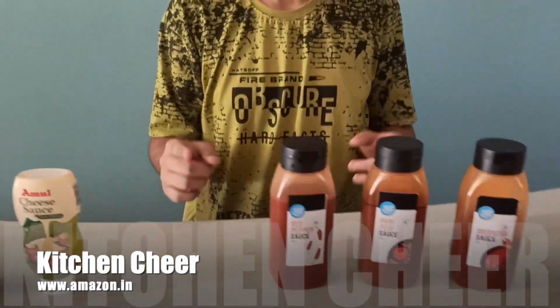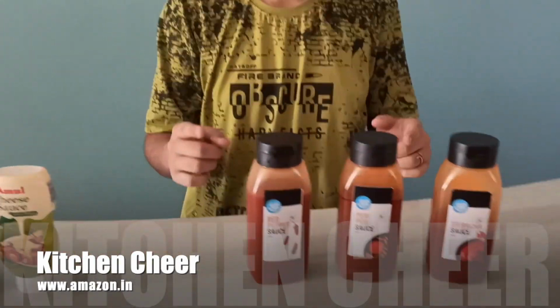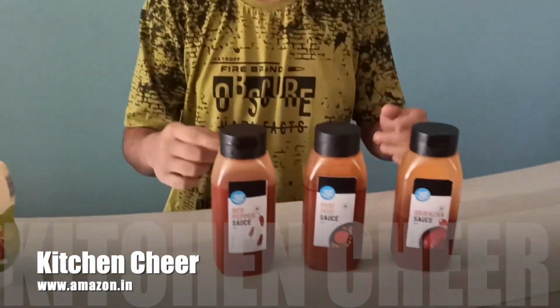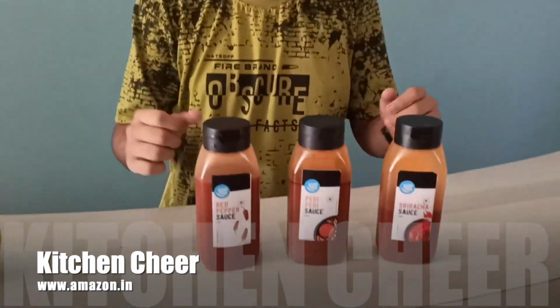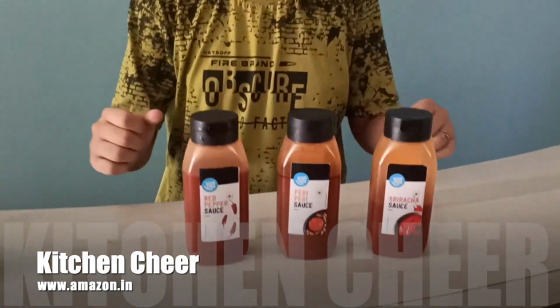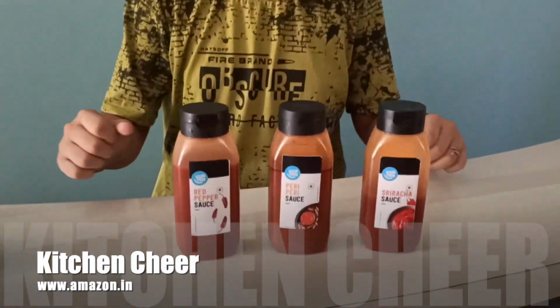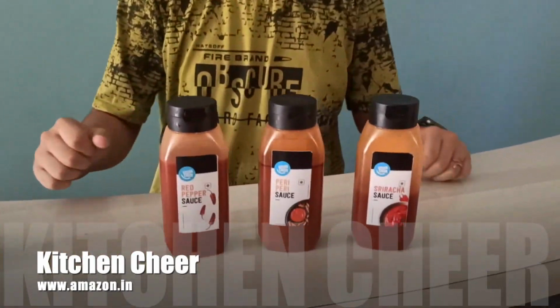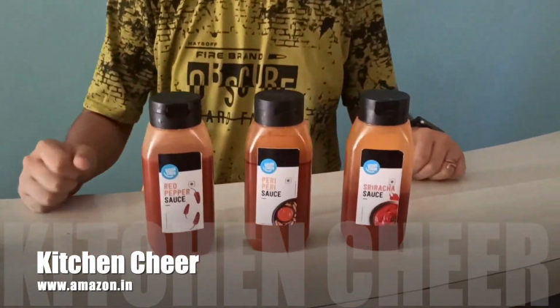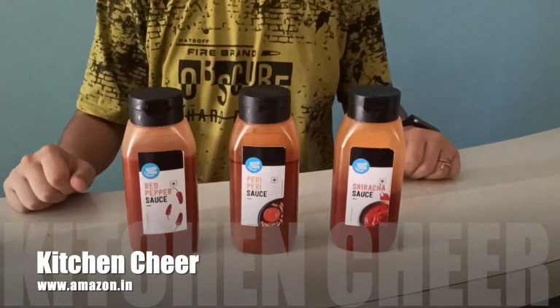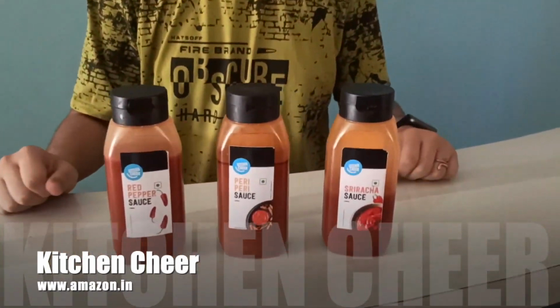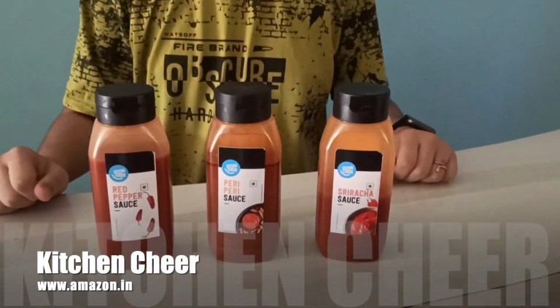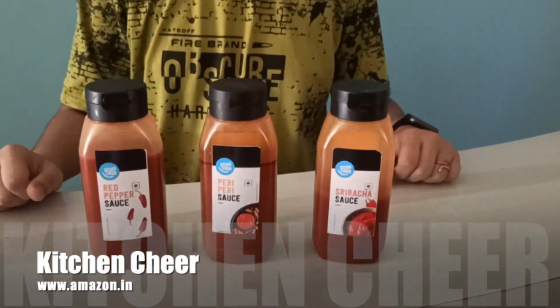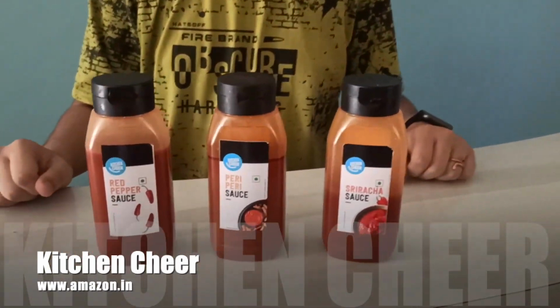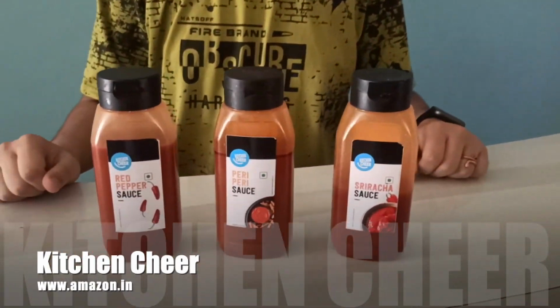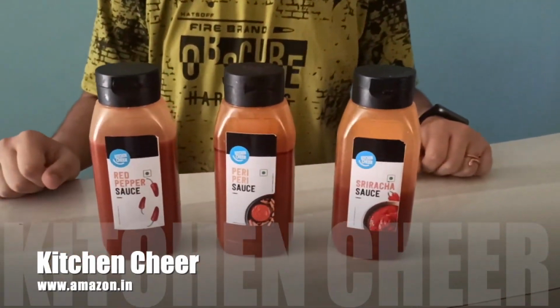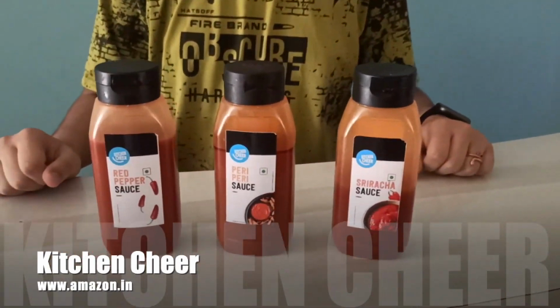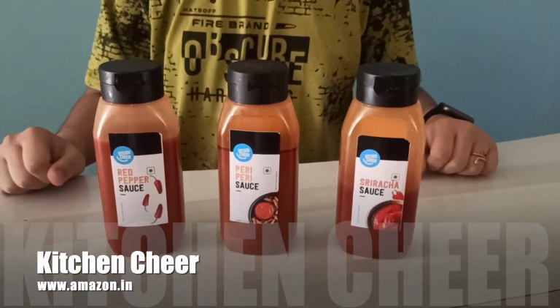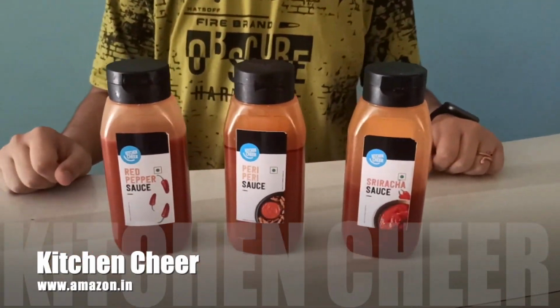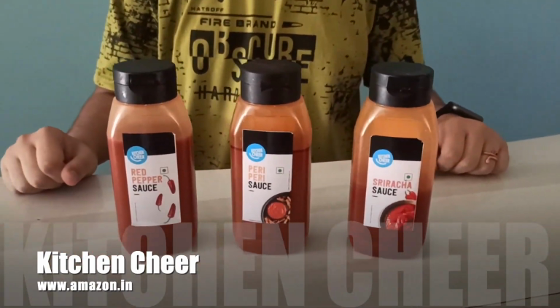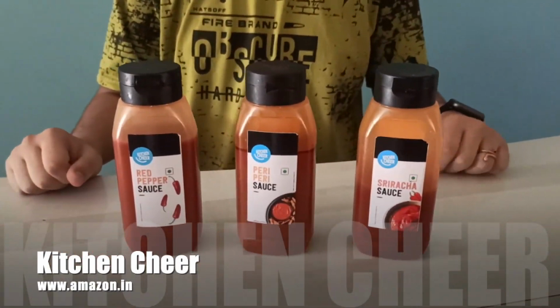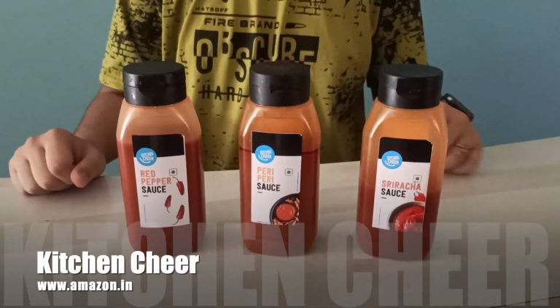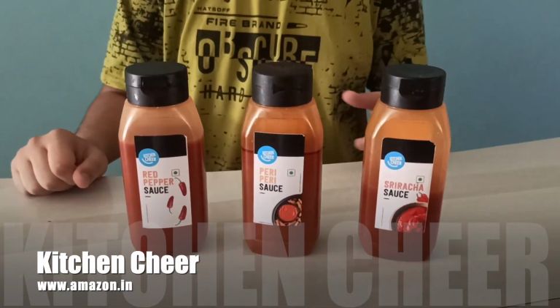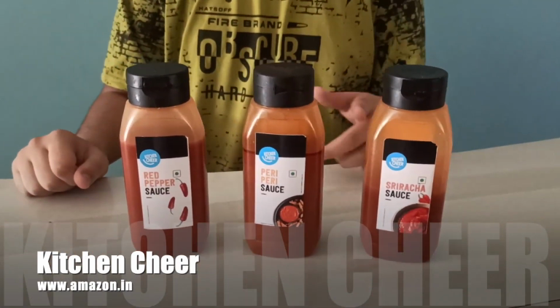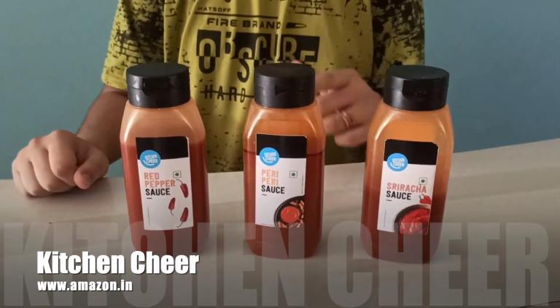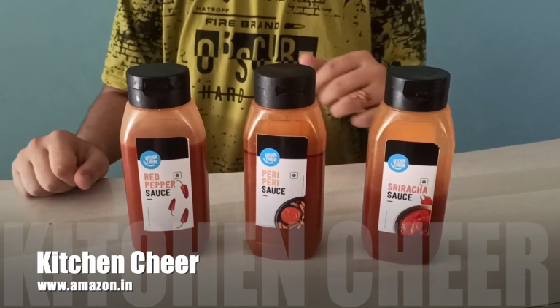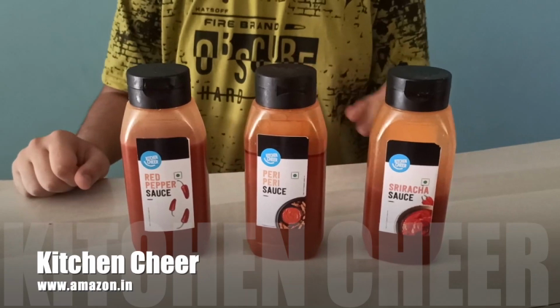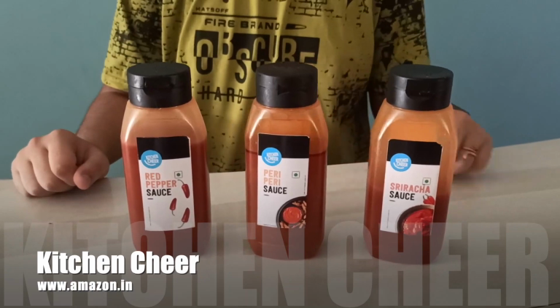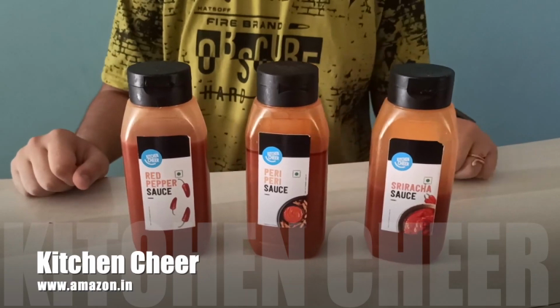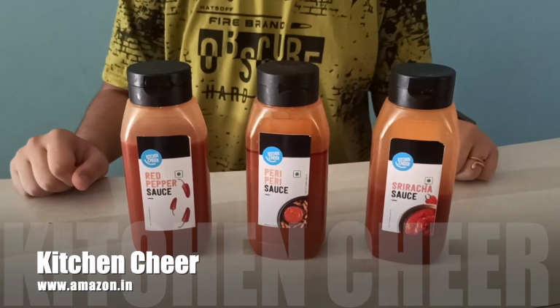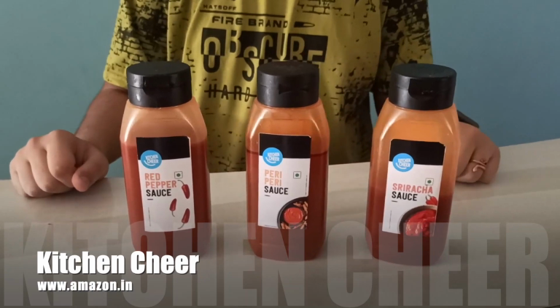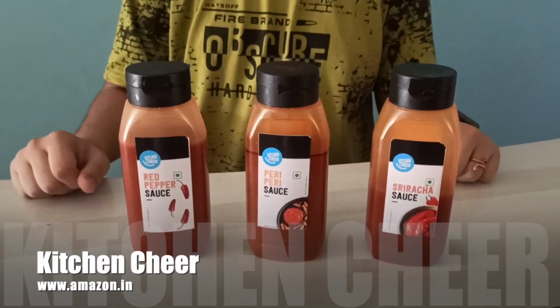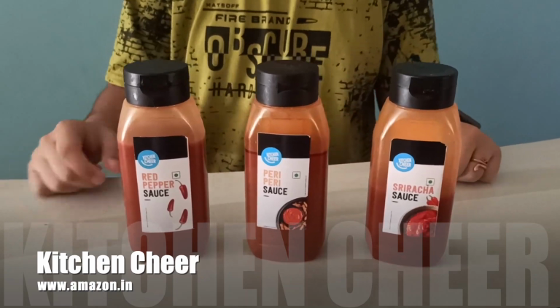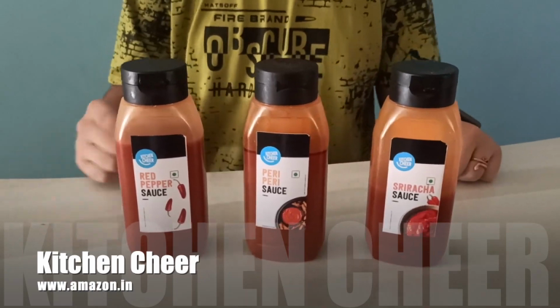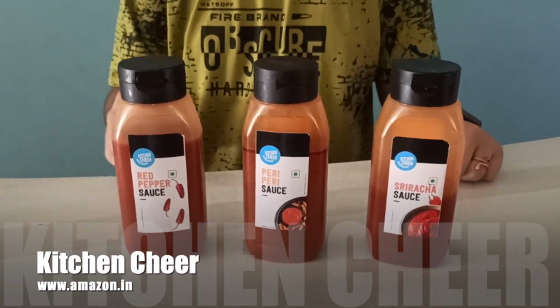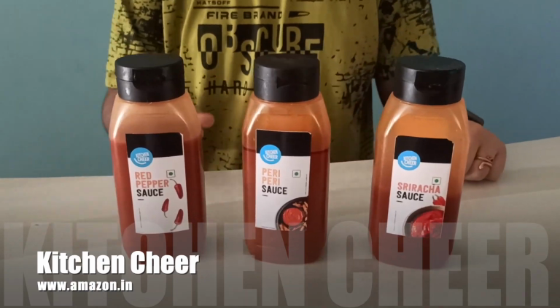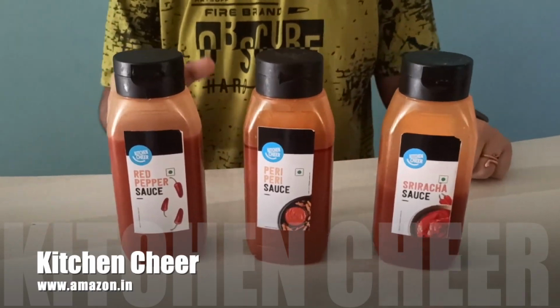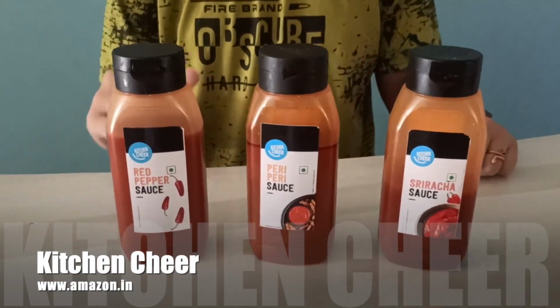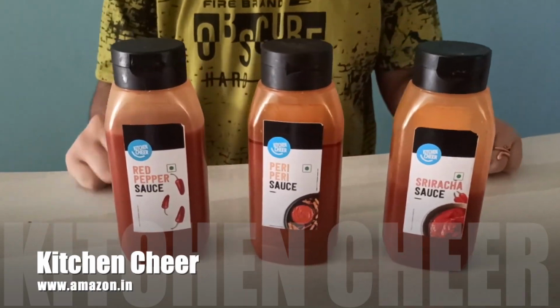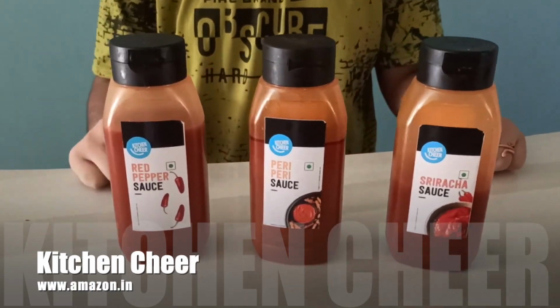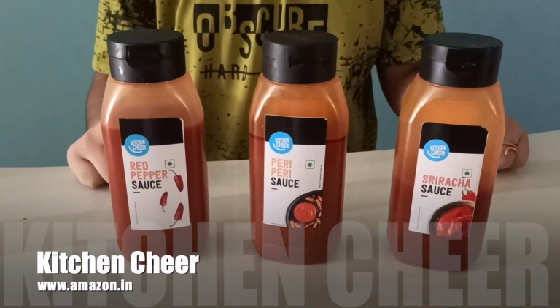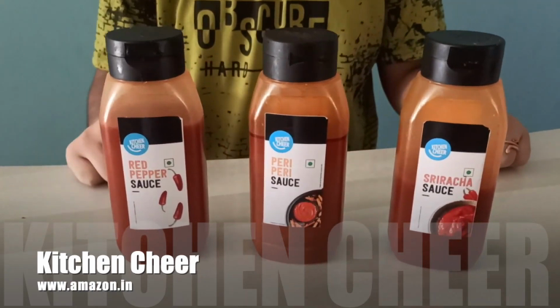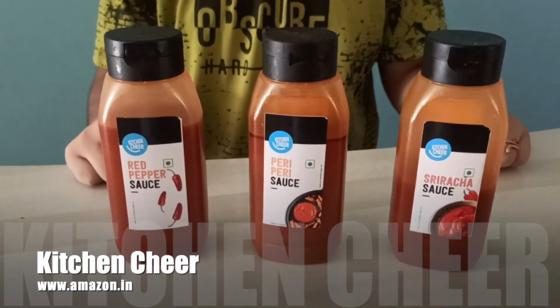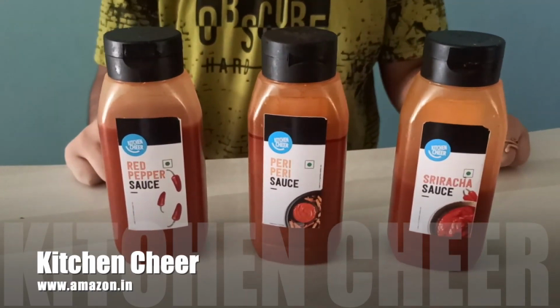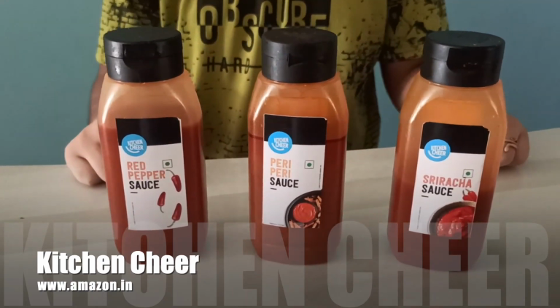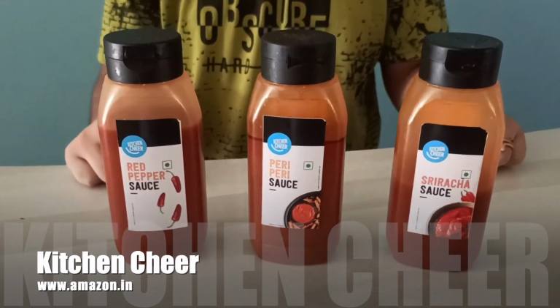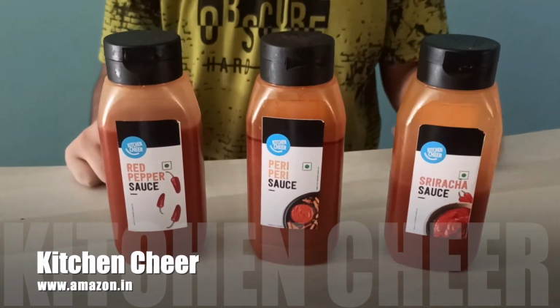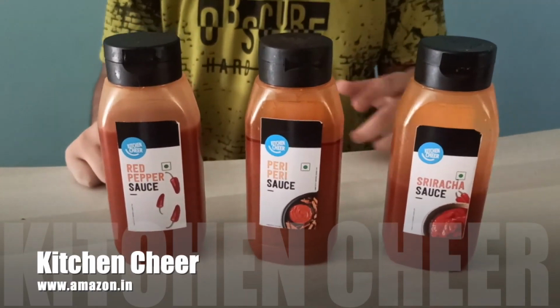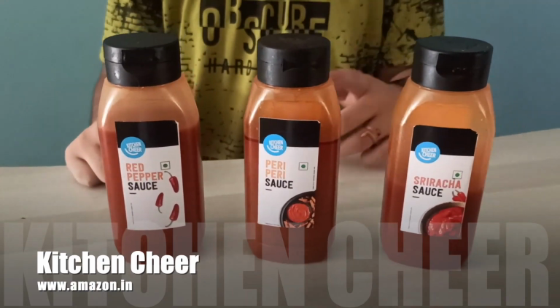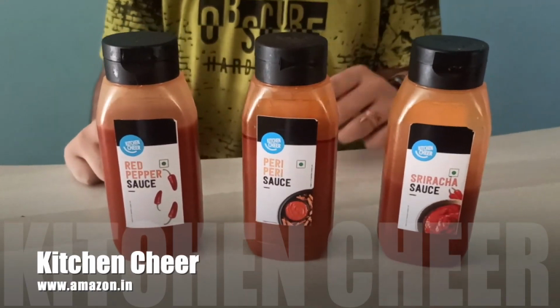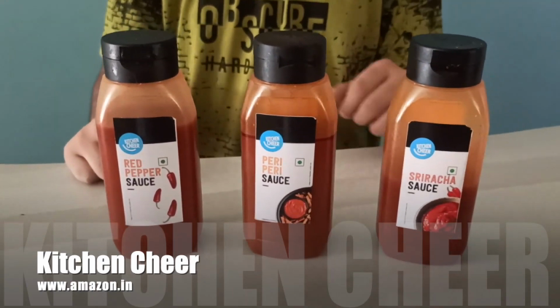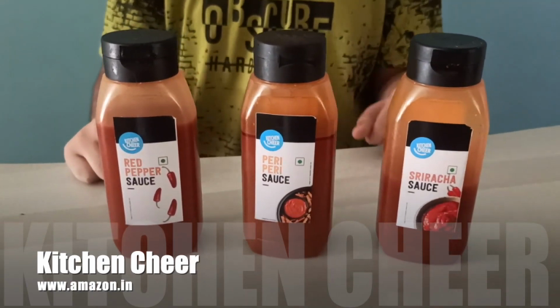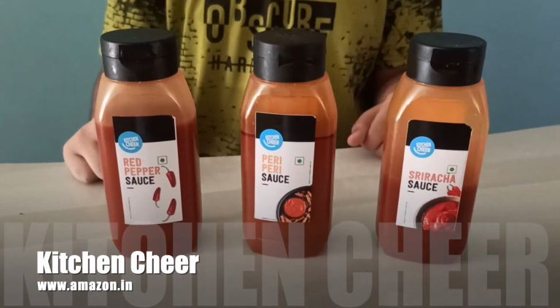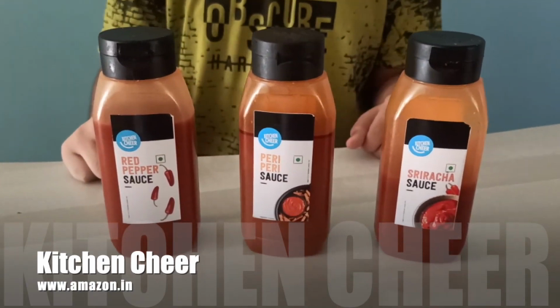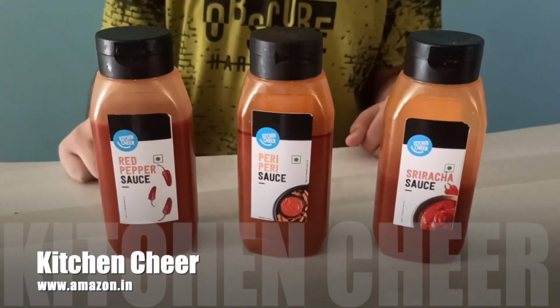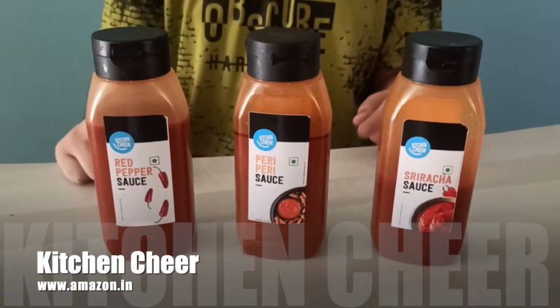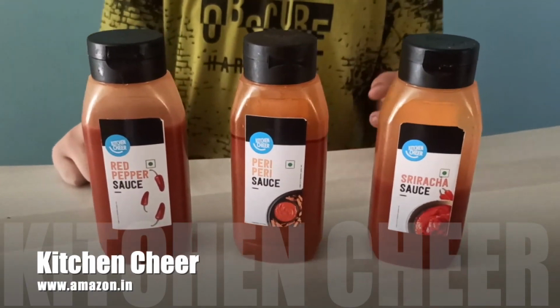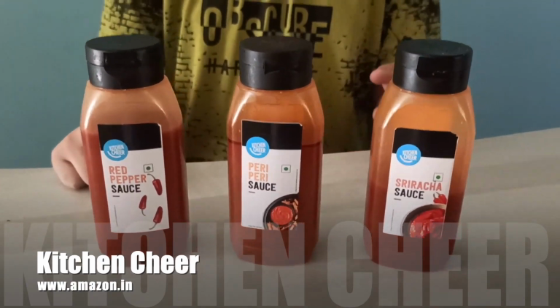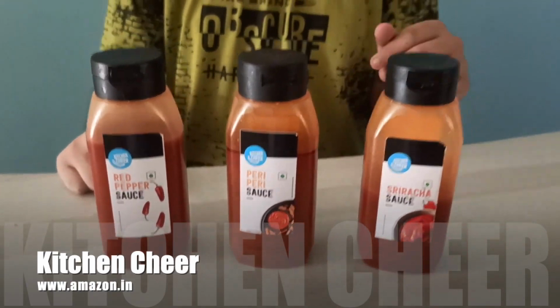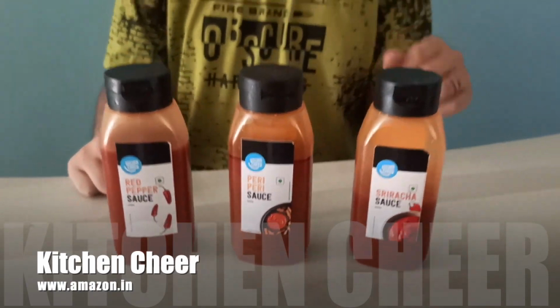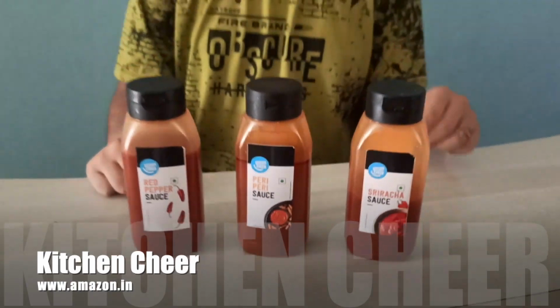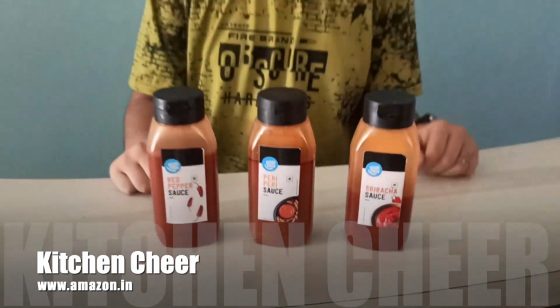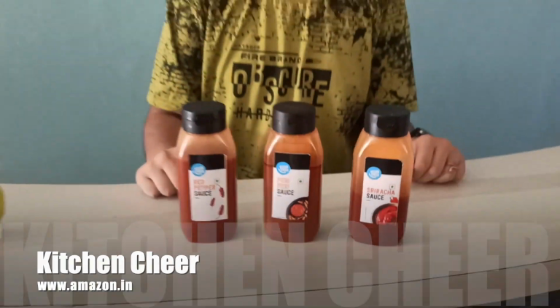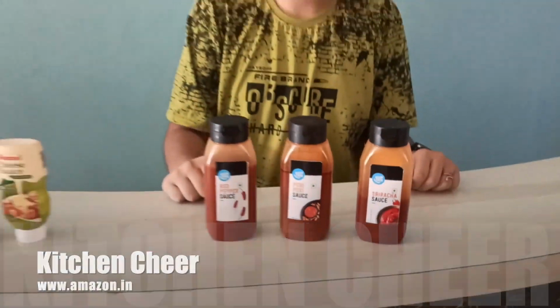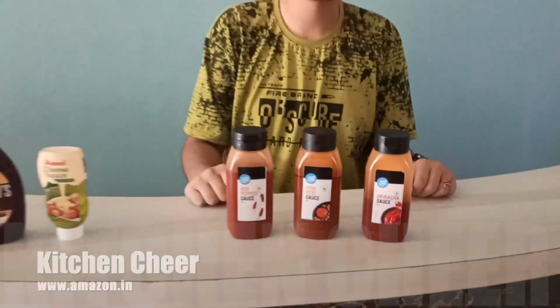Here we have sauces from Kitchen Cheer: the red pepper sauce, peri peri sauce, and sriracha sauce.